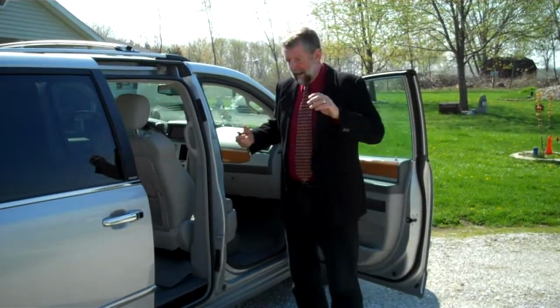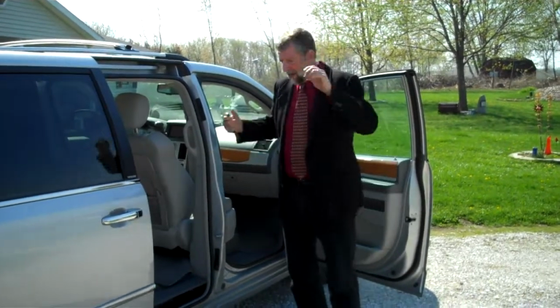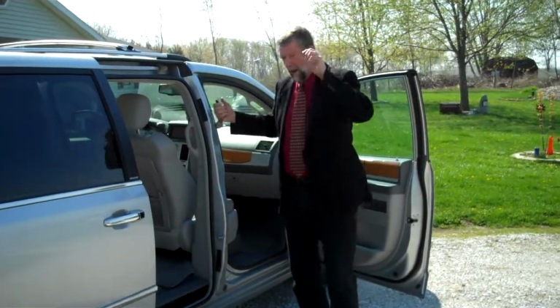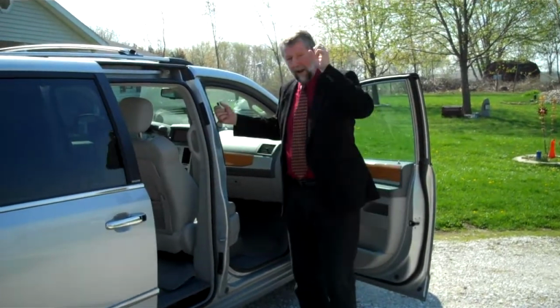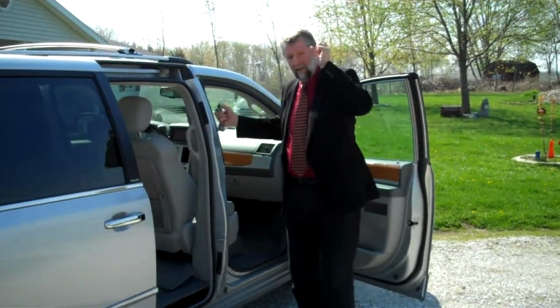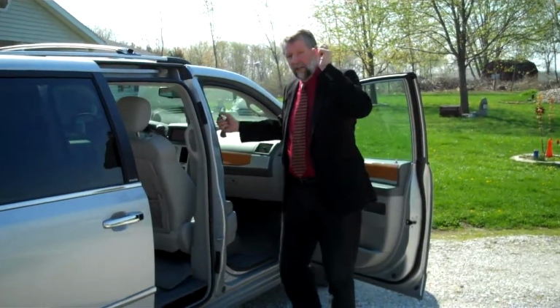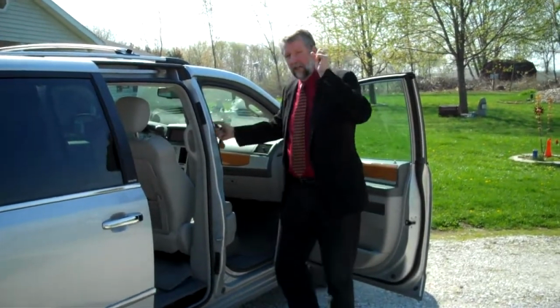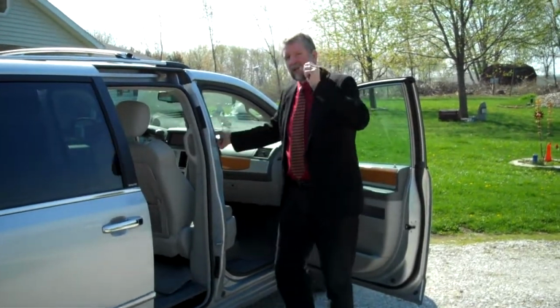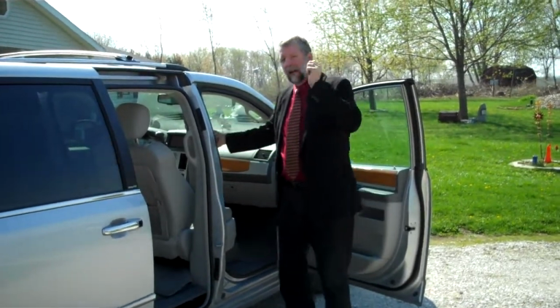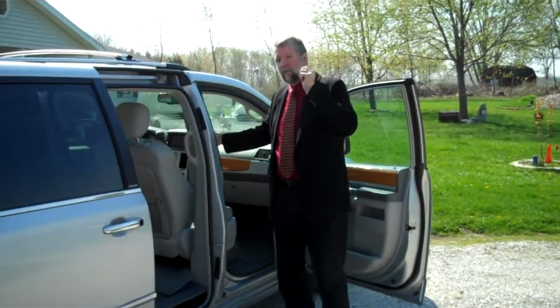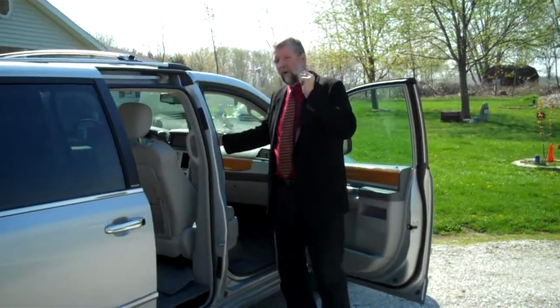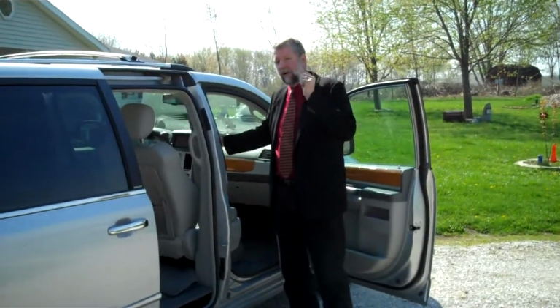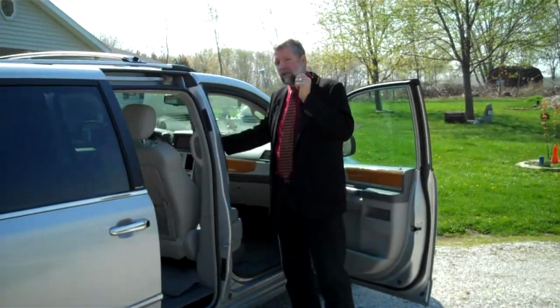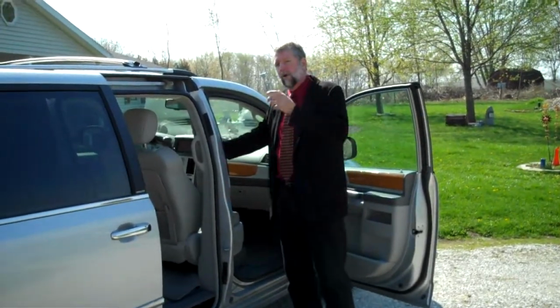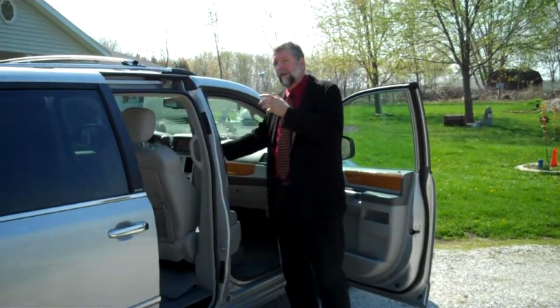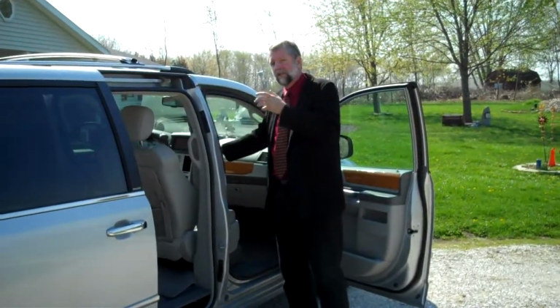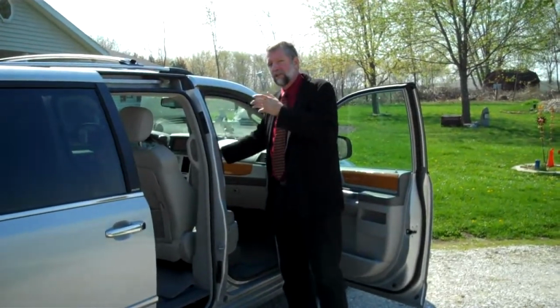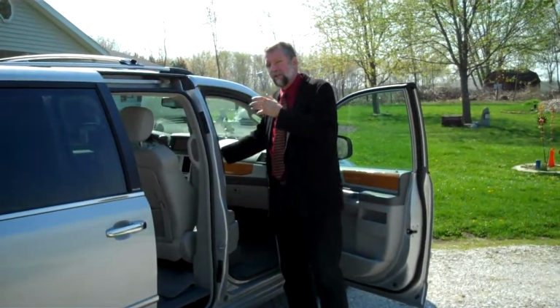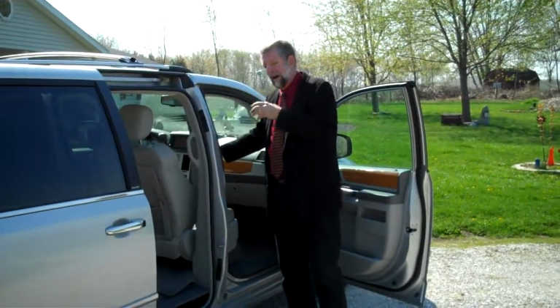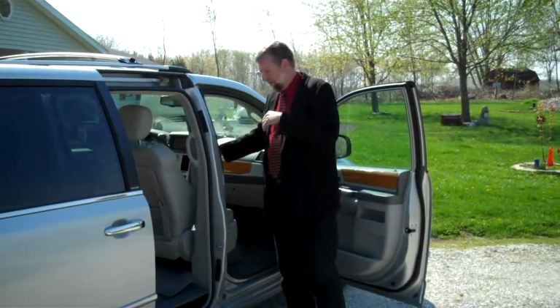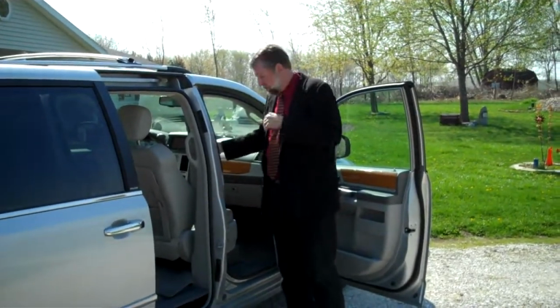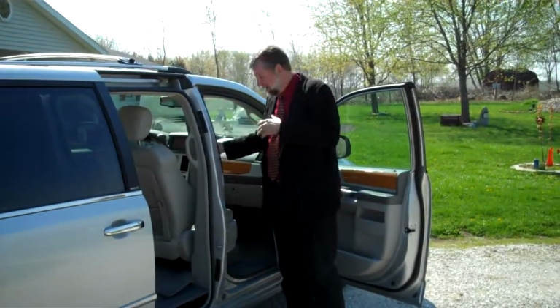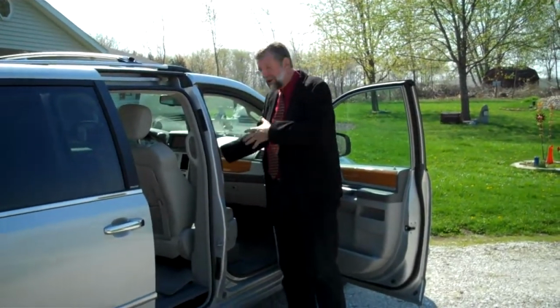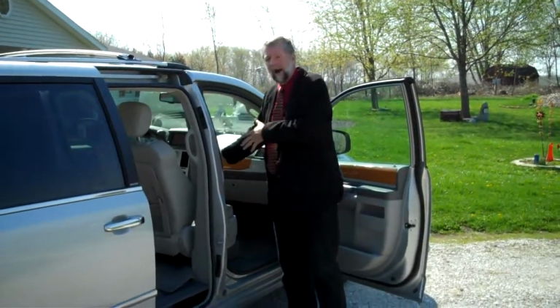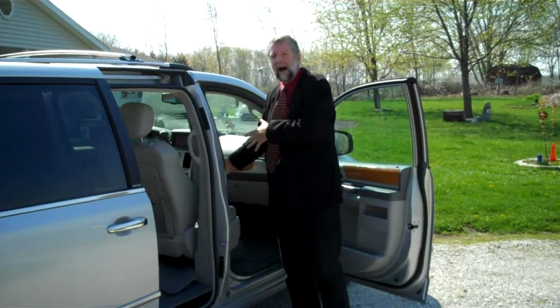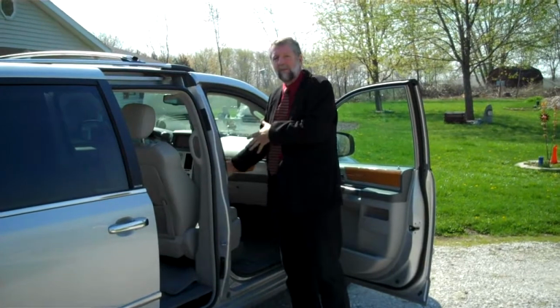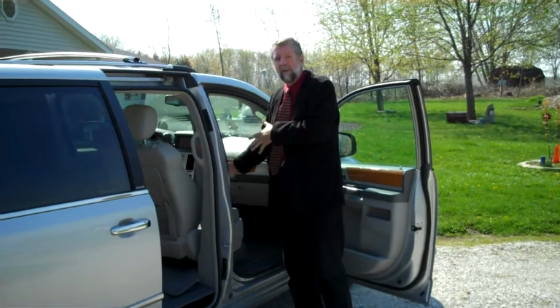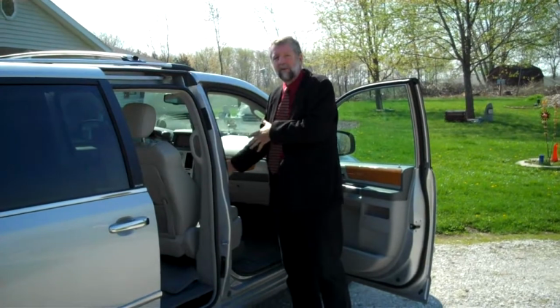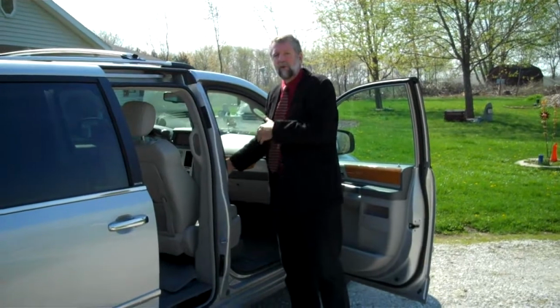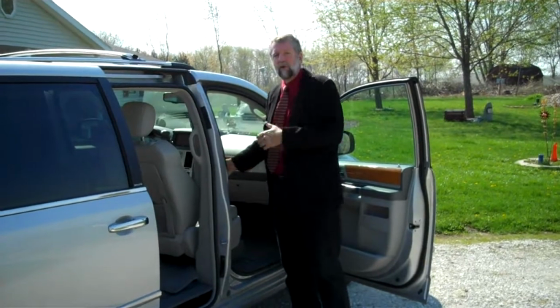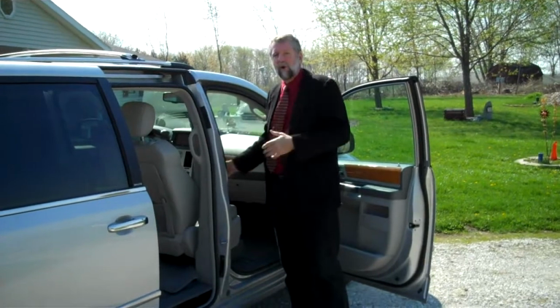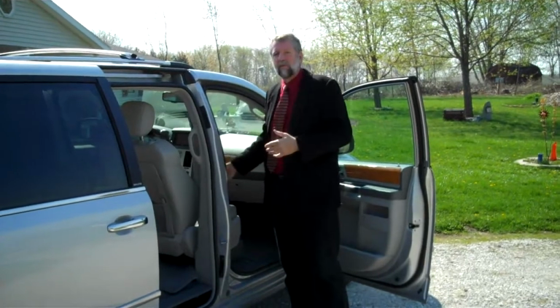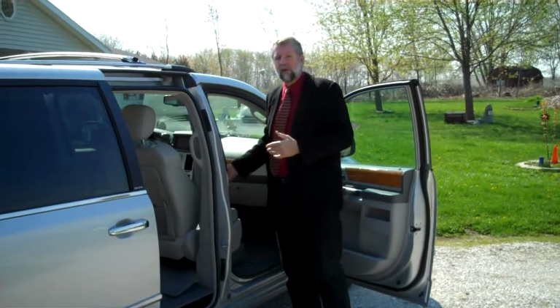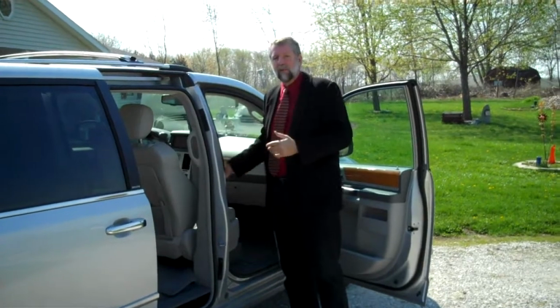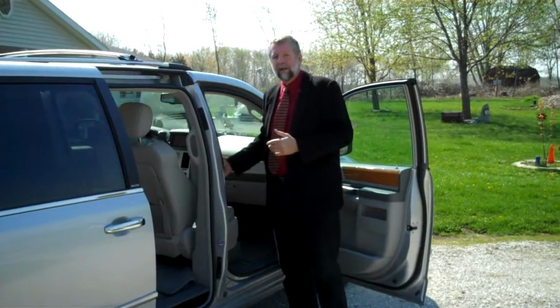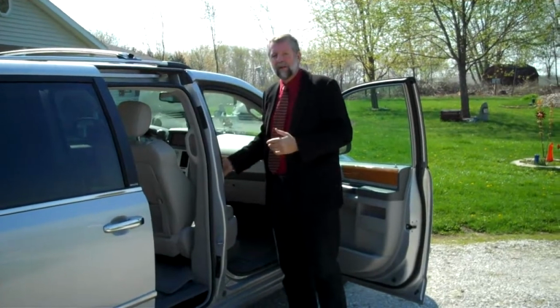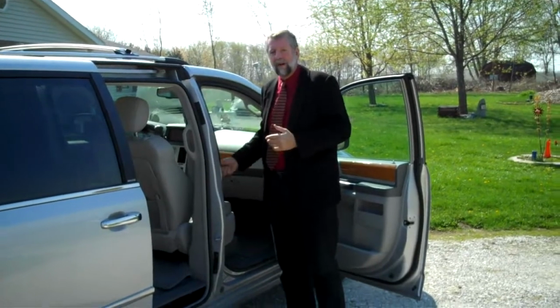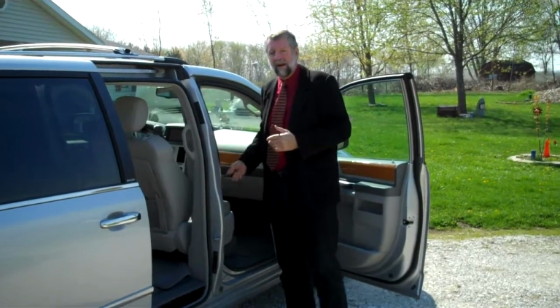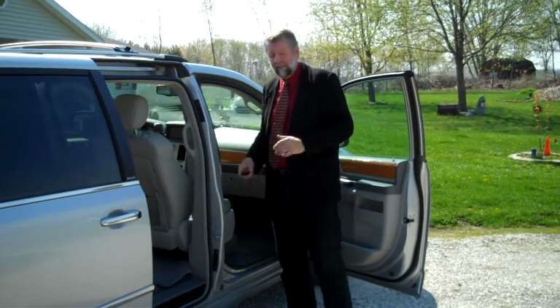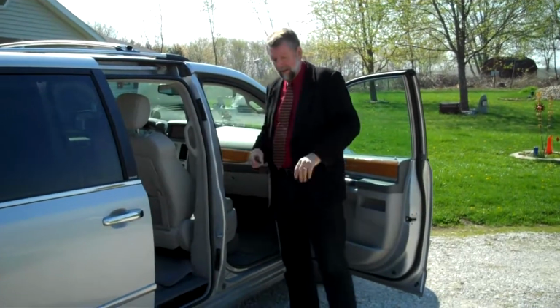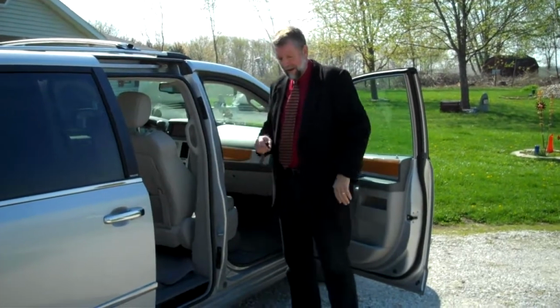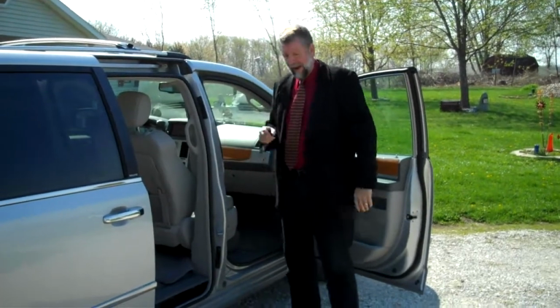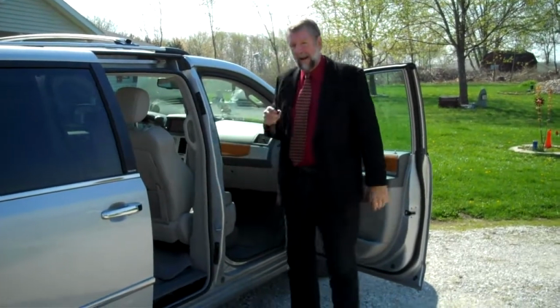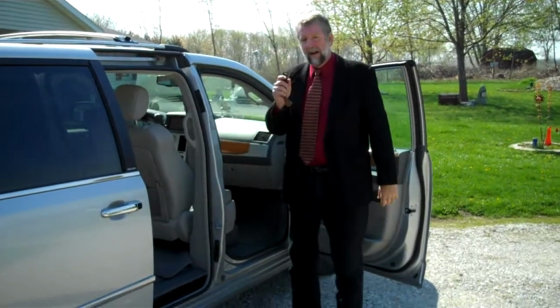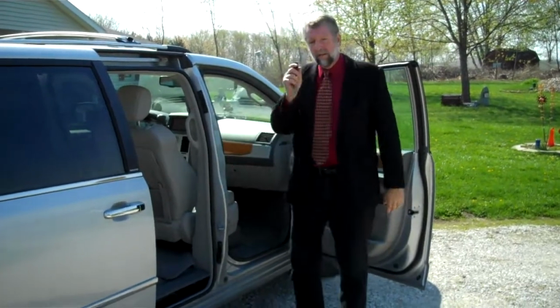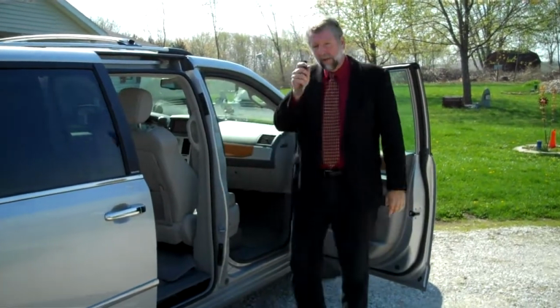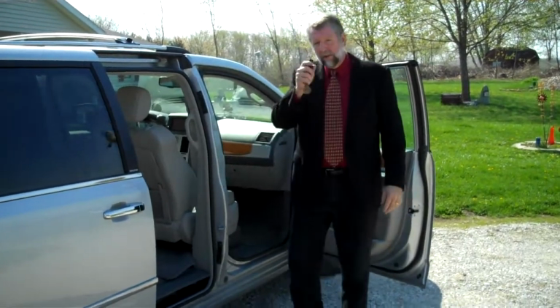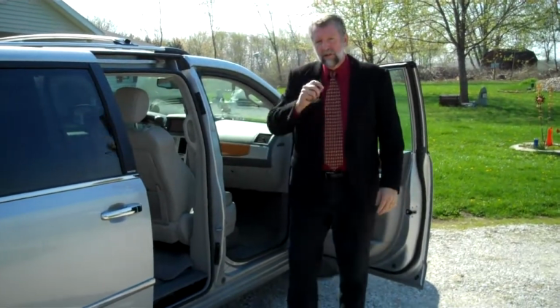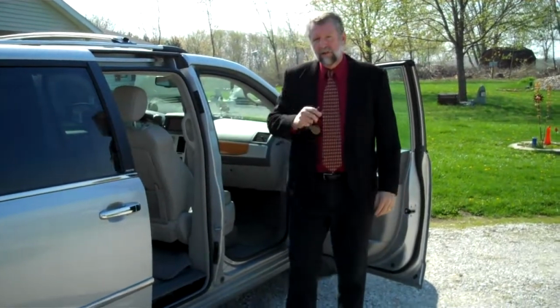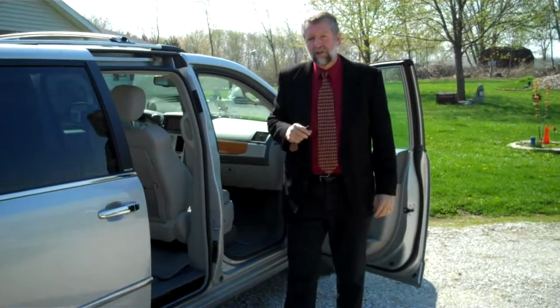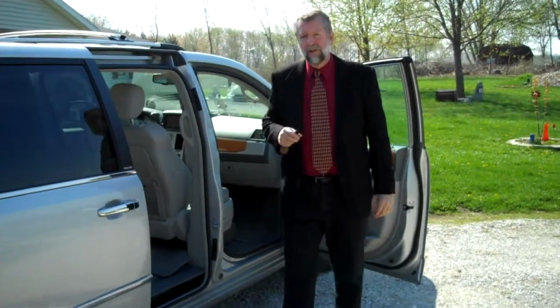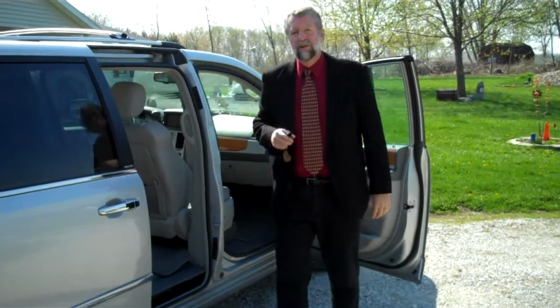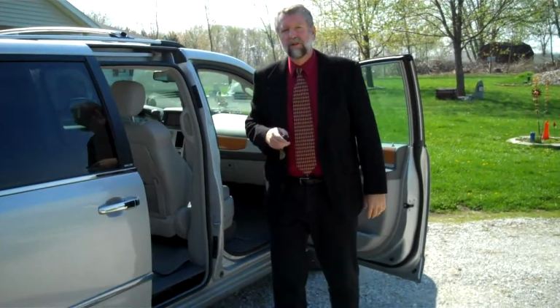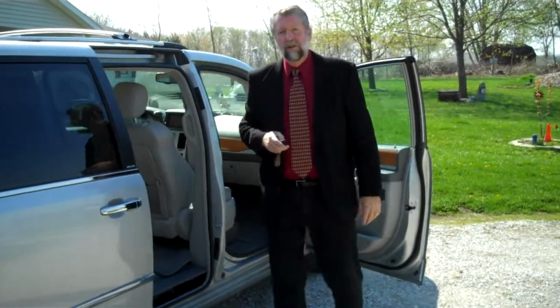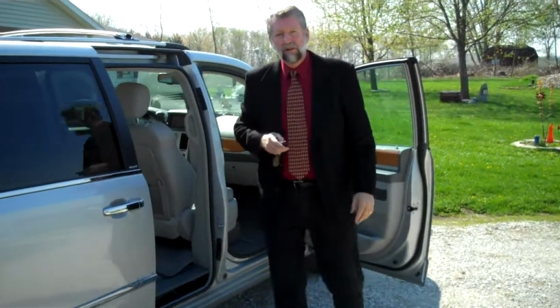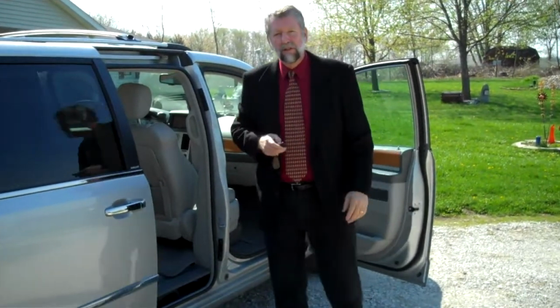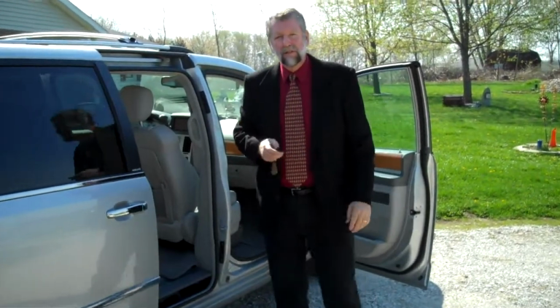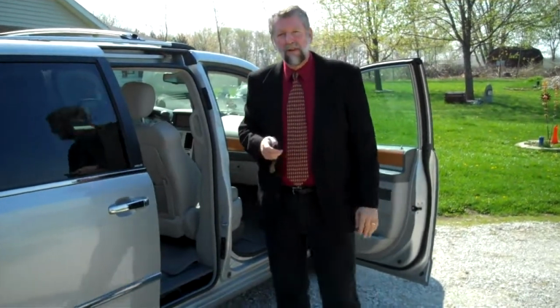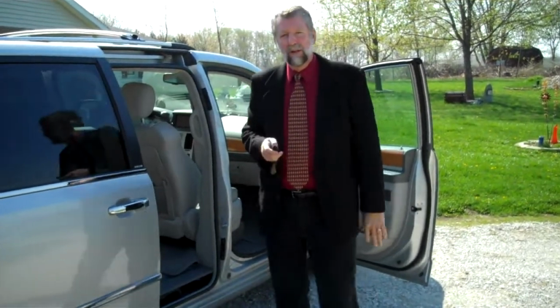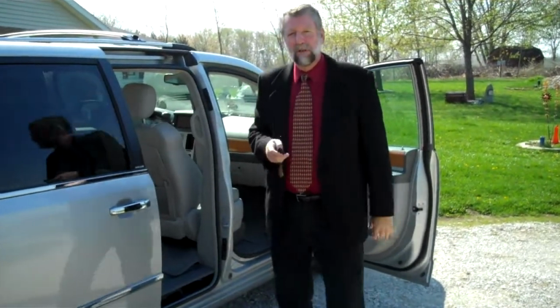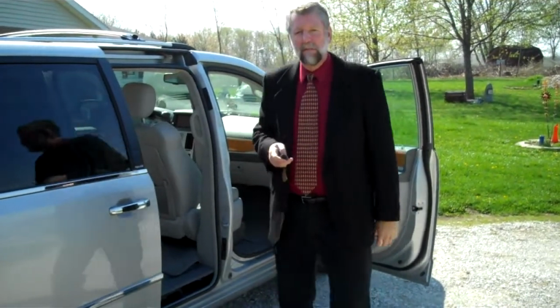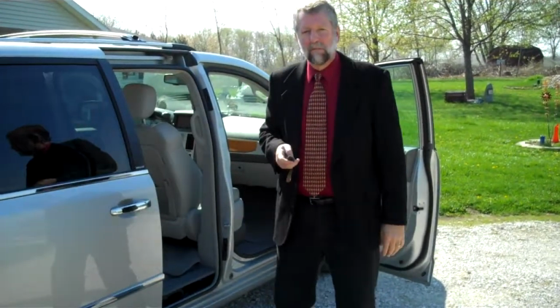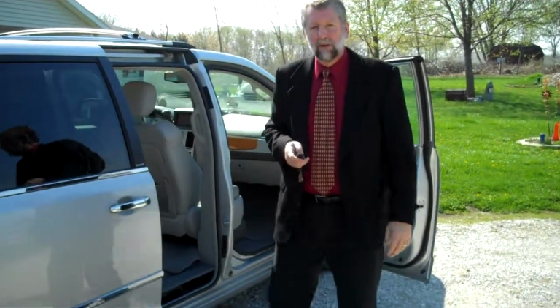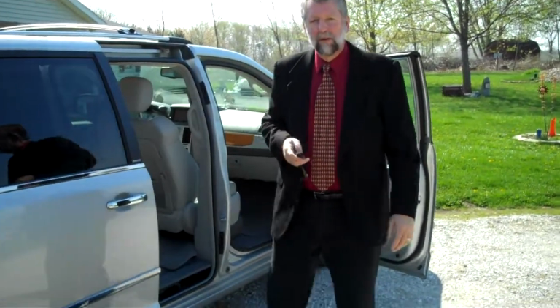Anyway, the exciting part is the way this drives. Once you hop in, we'll go for a quick drive, and I'll introduce you to your newest family member.